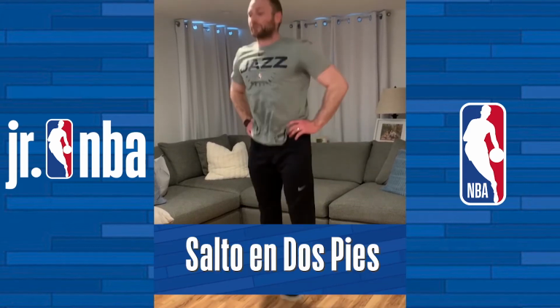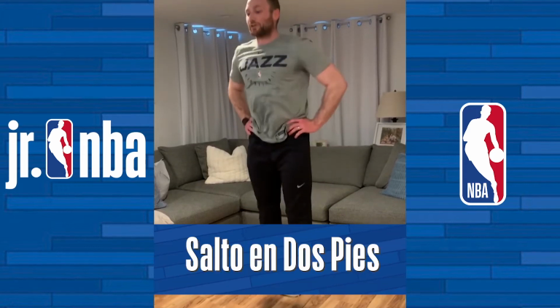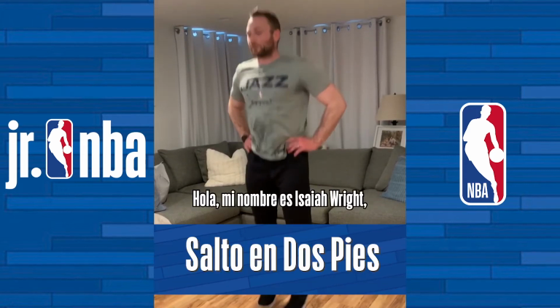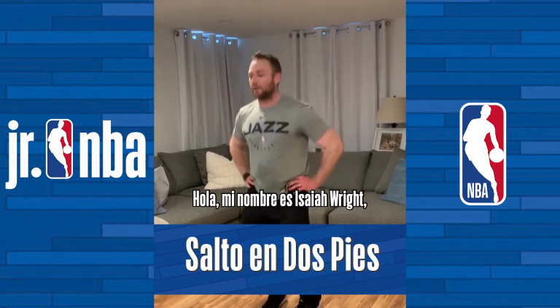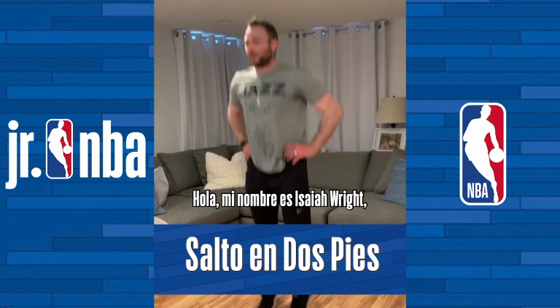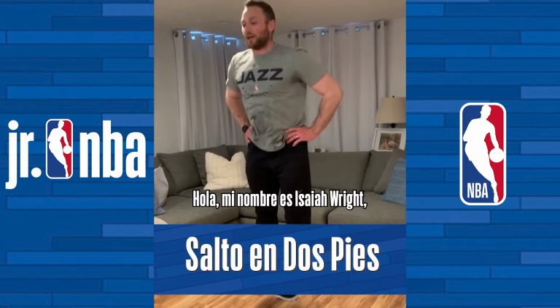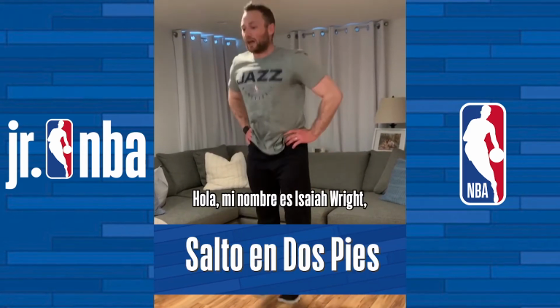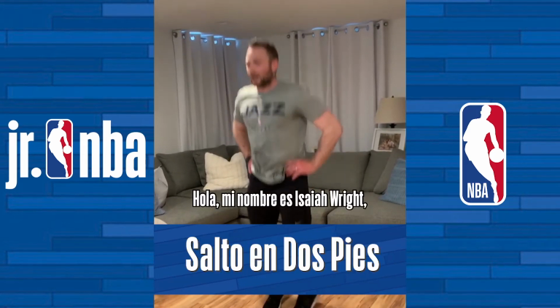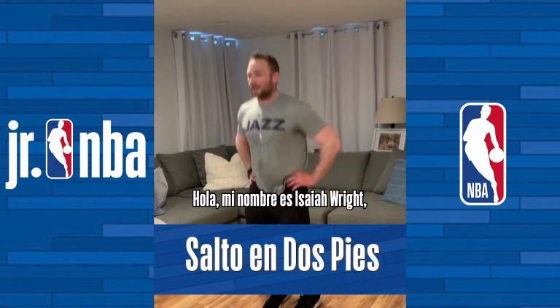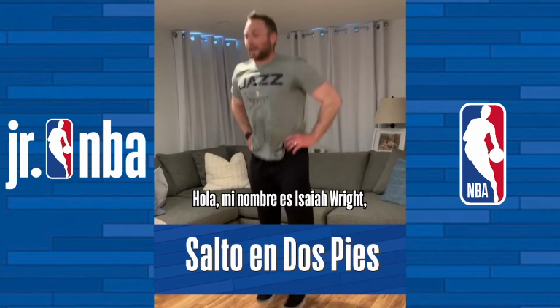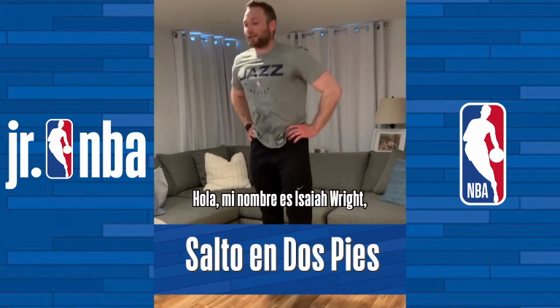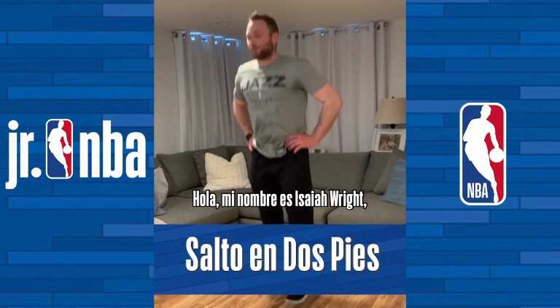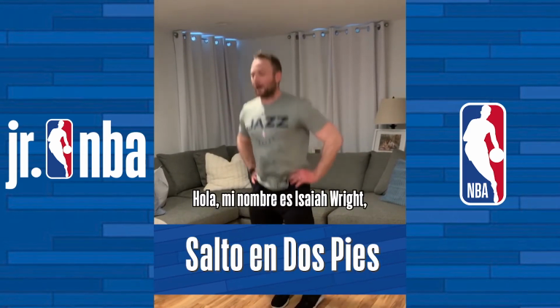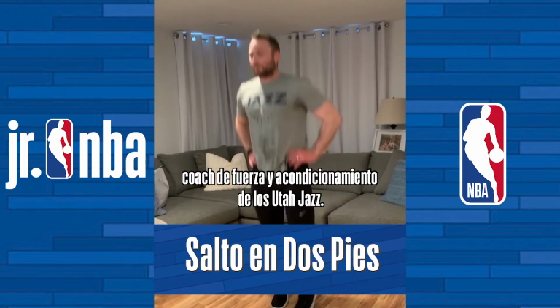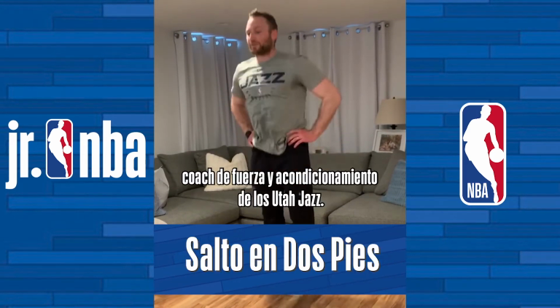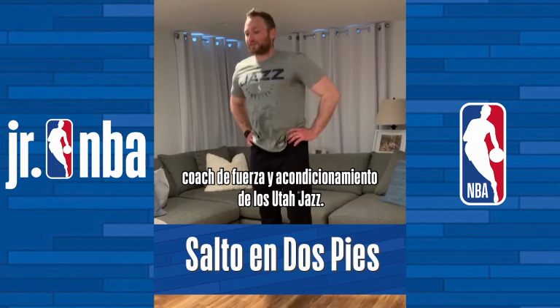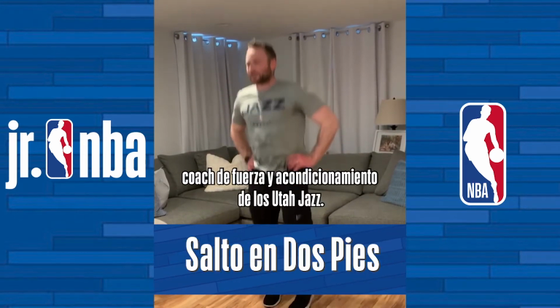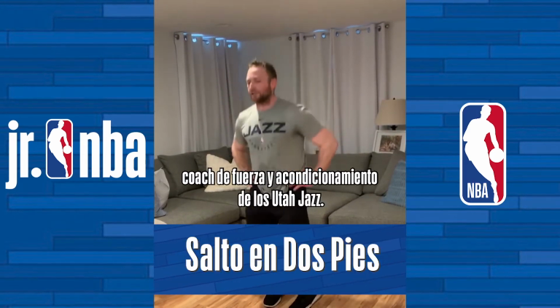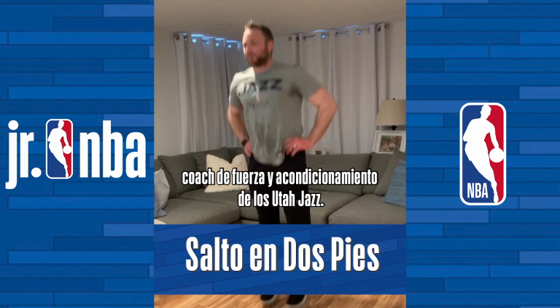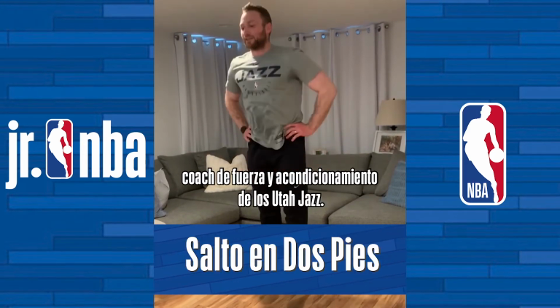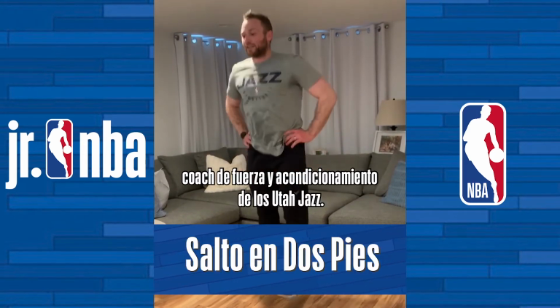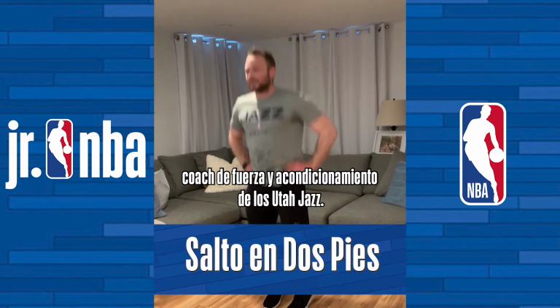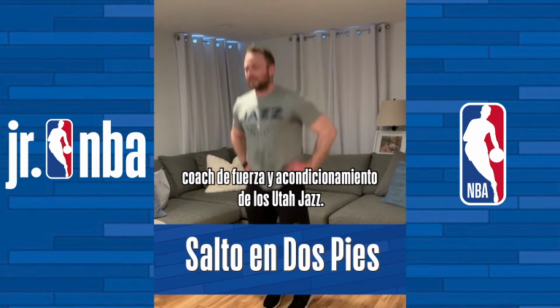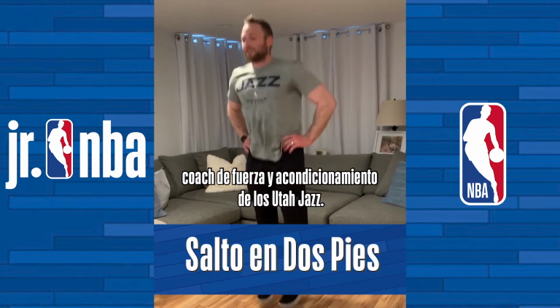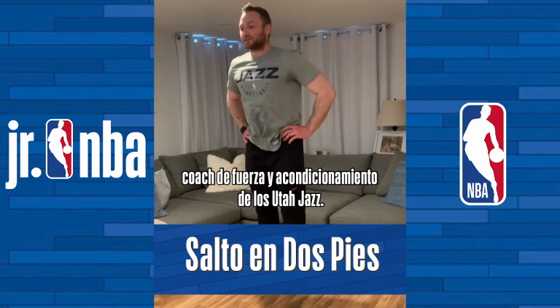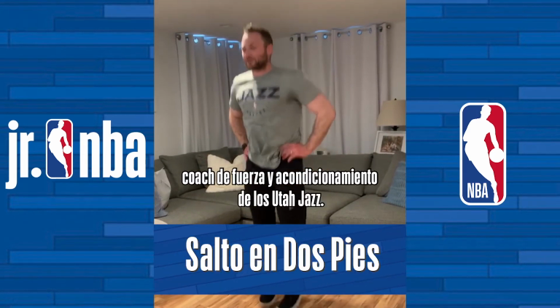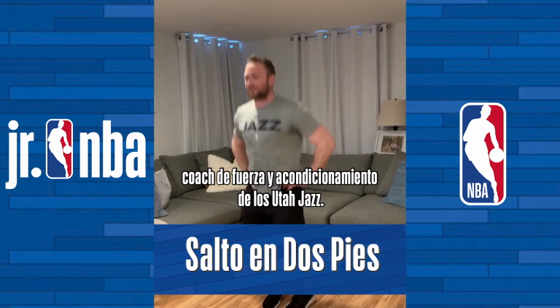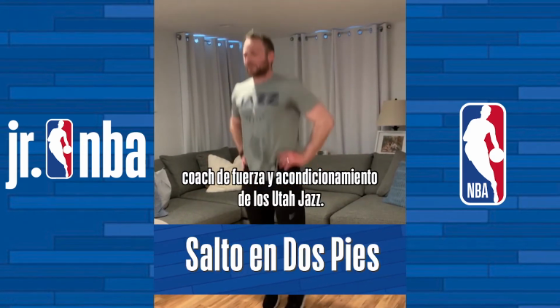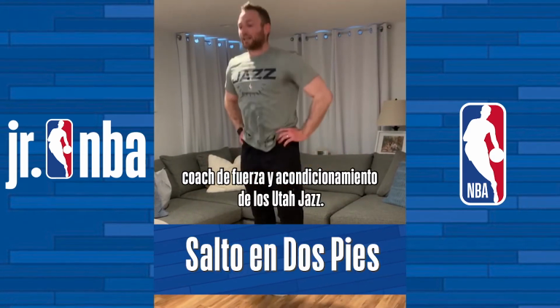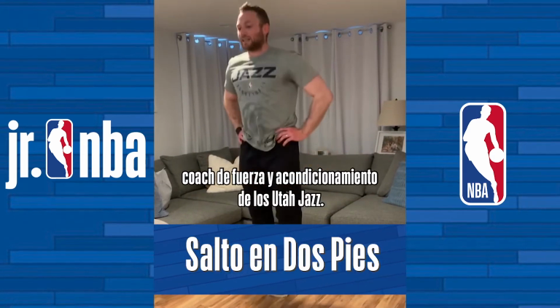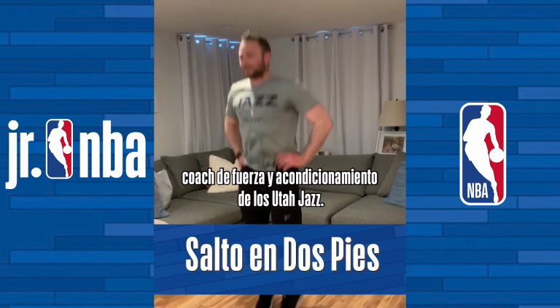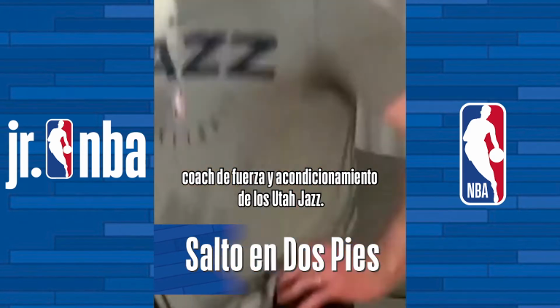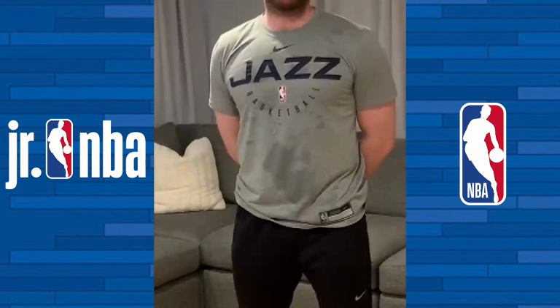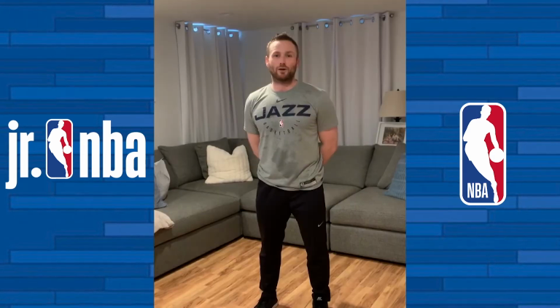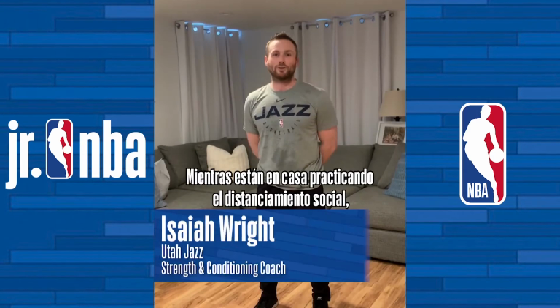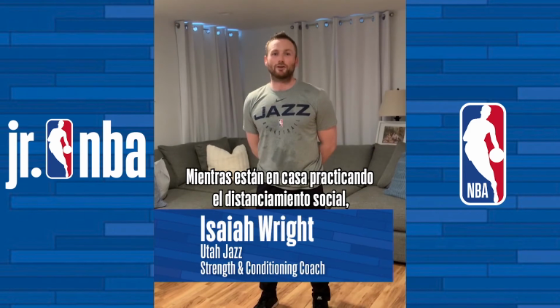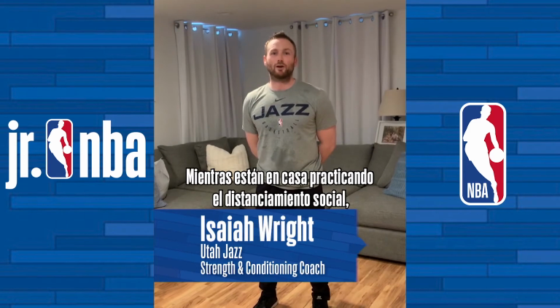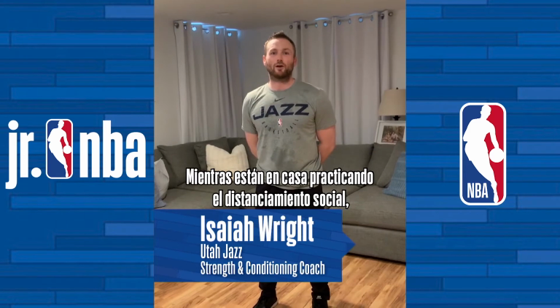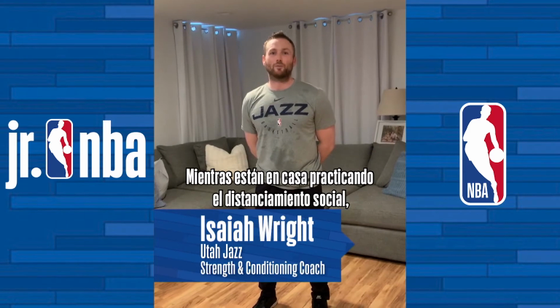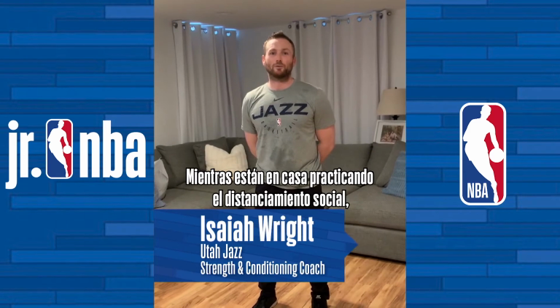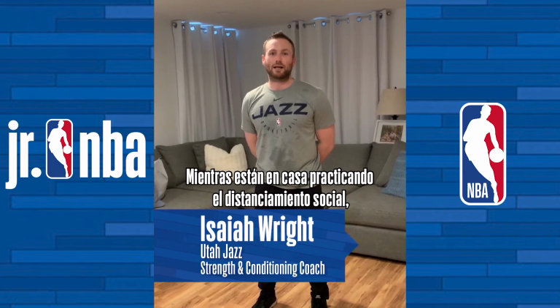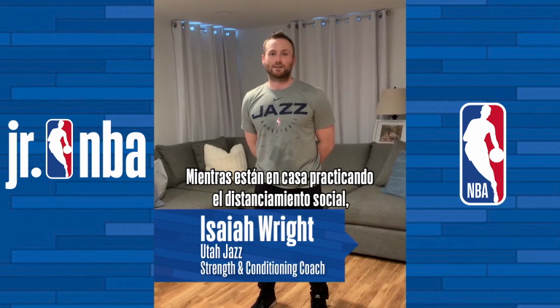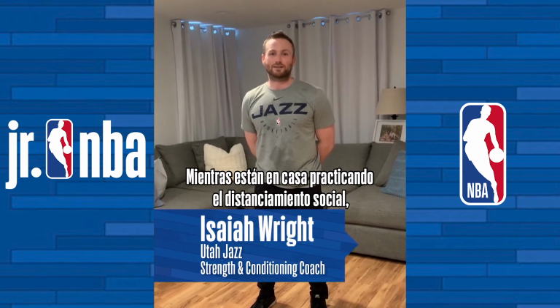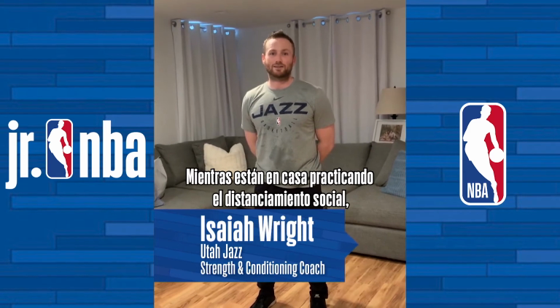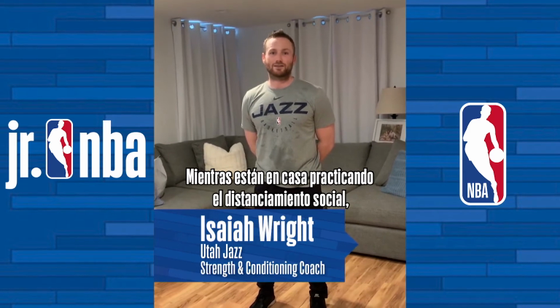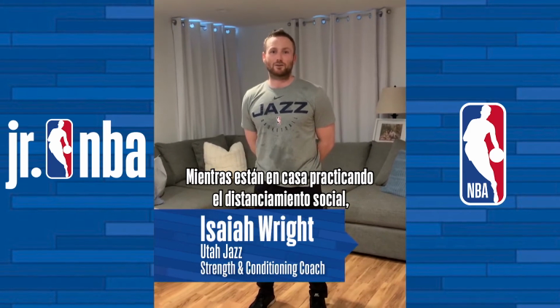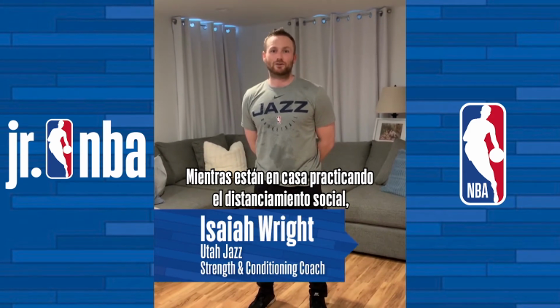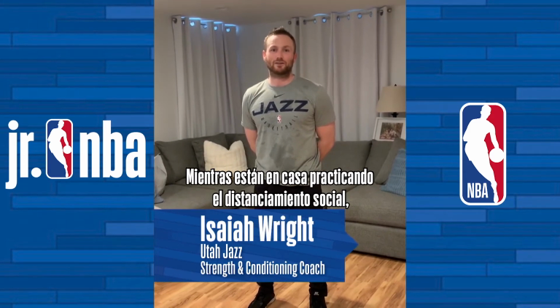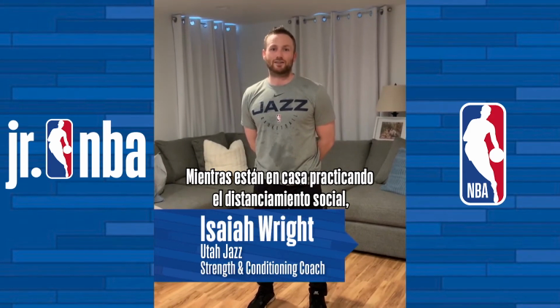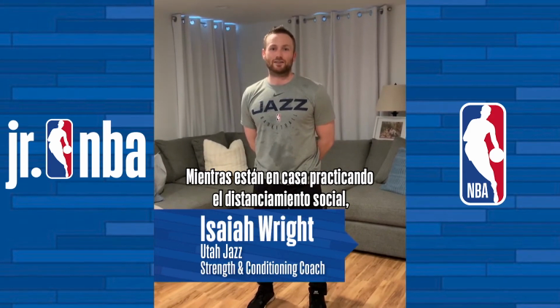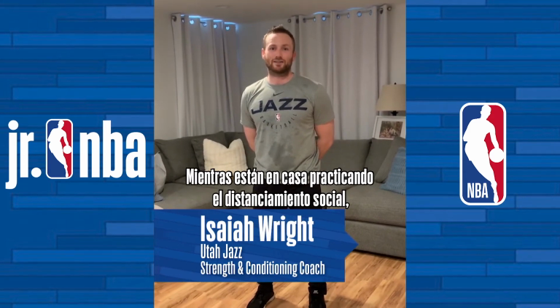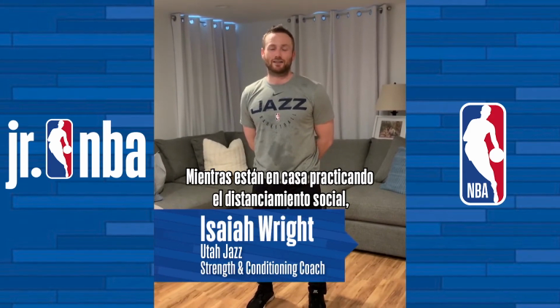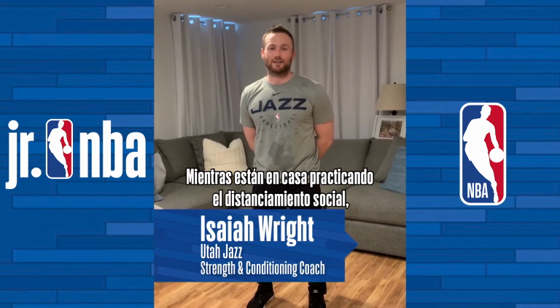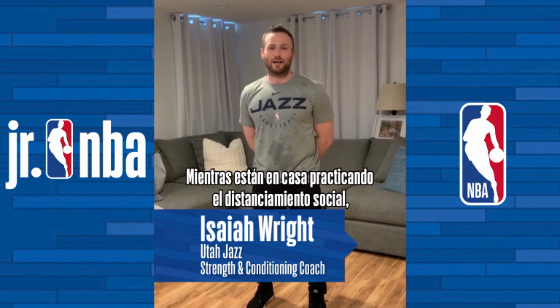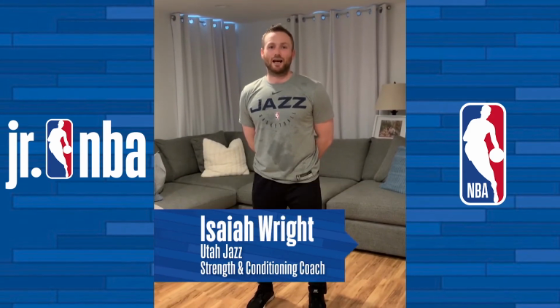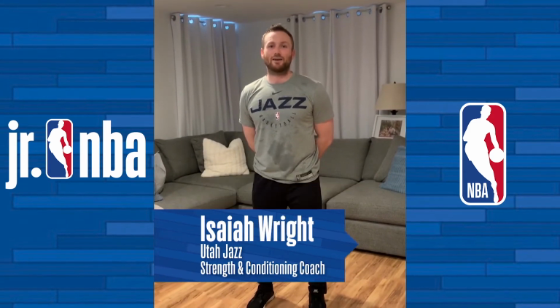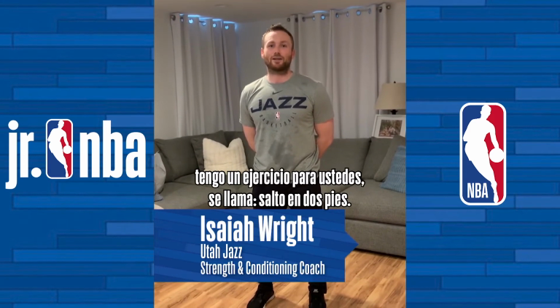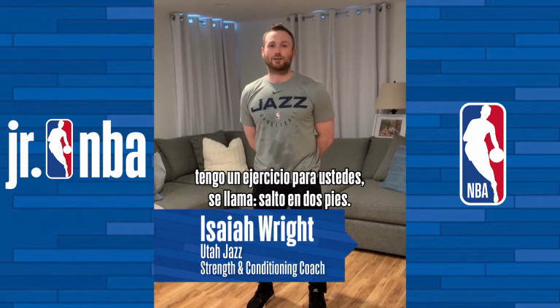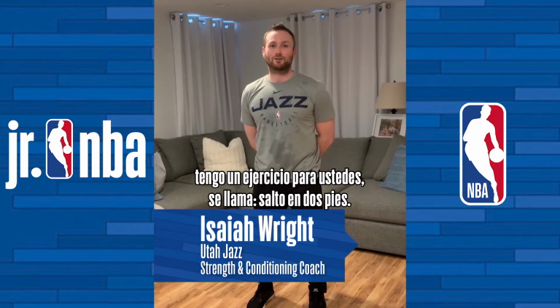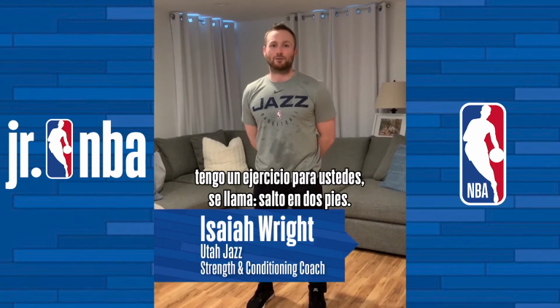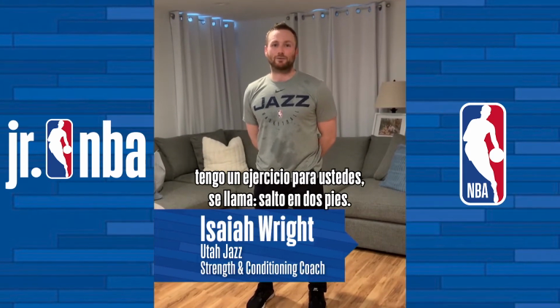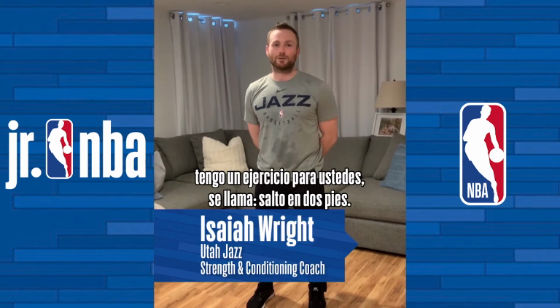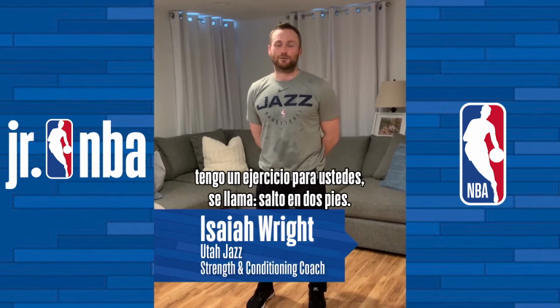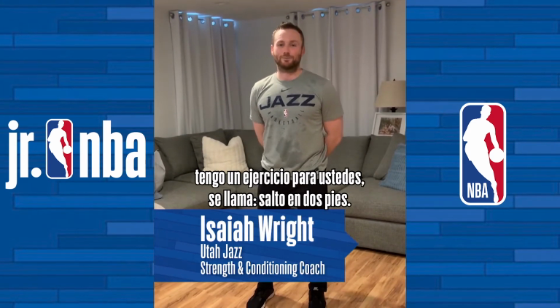Hi, my name is Isaiah Wright, head strength conditioning coach with Utah Jazz. While you're at home practicing social distancing, I've got a drill for you.